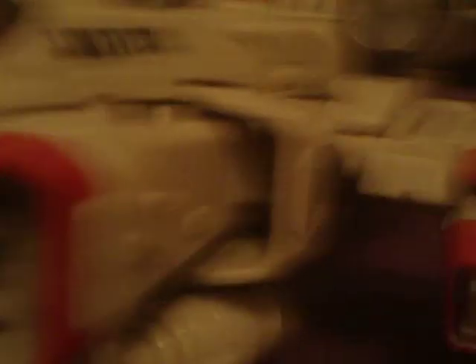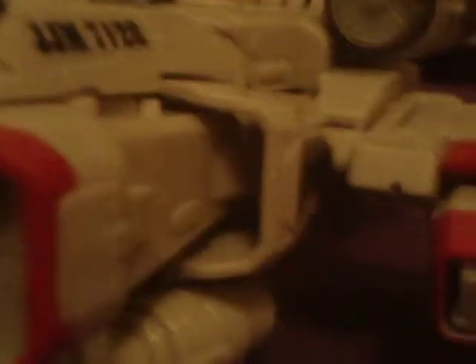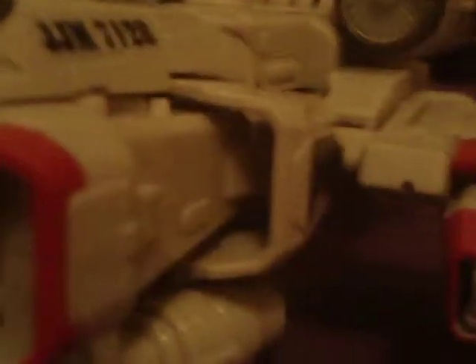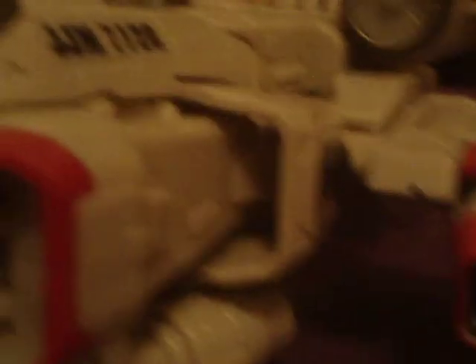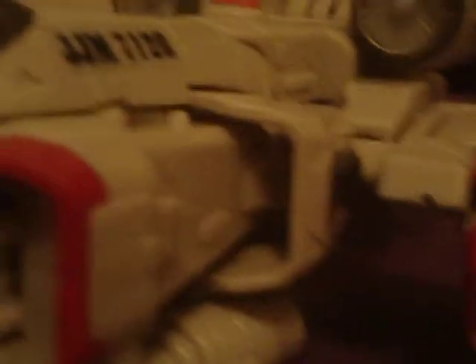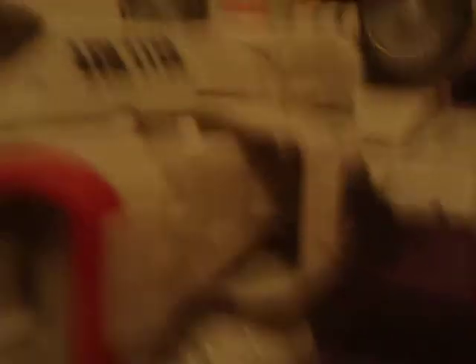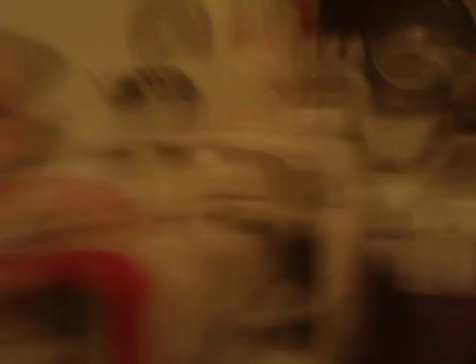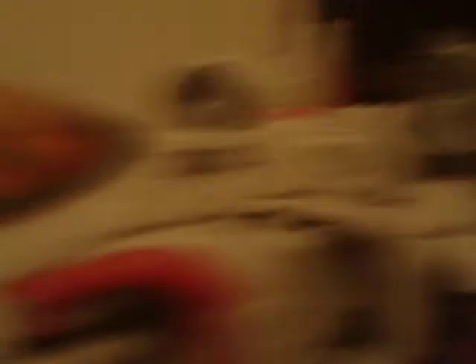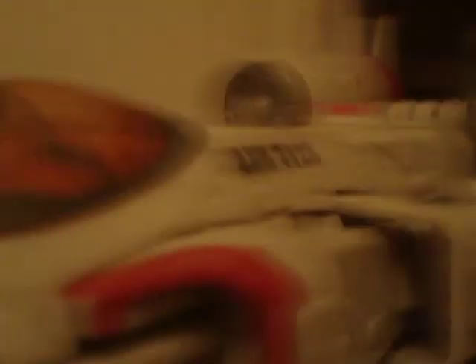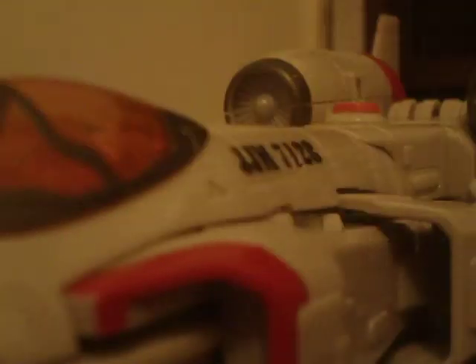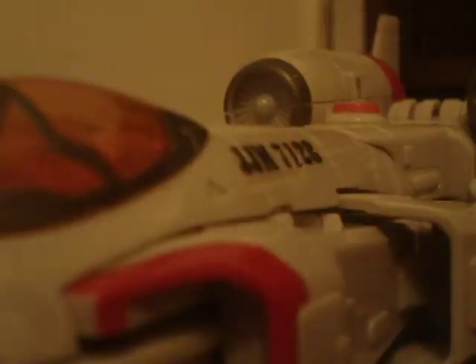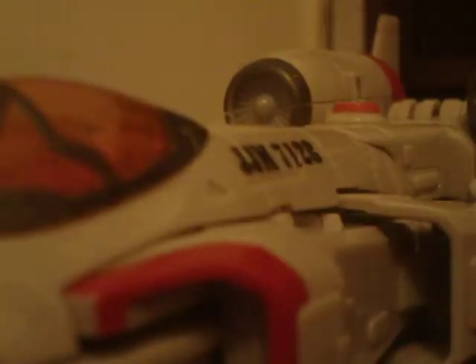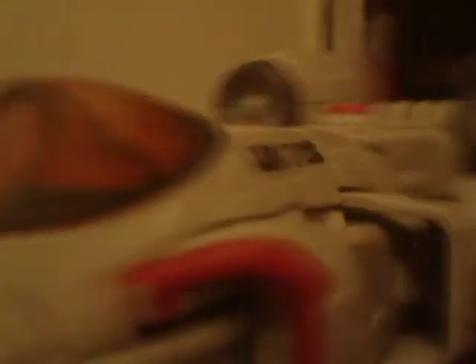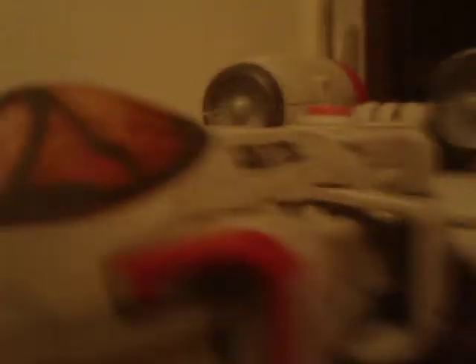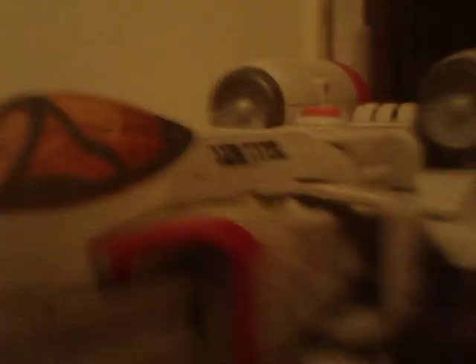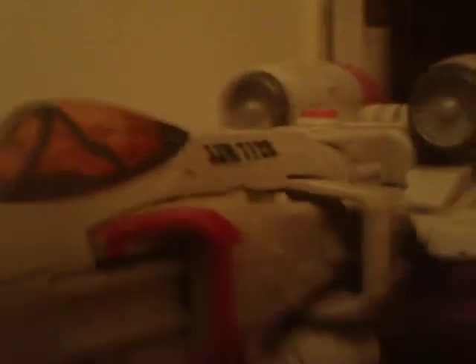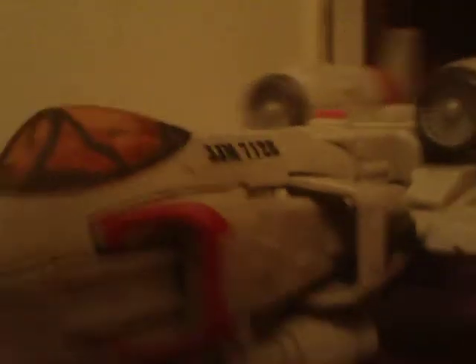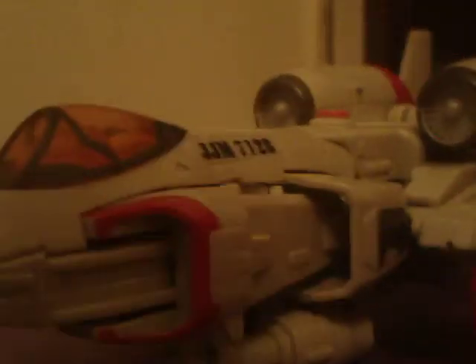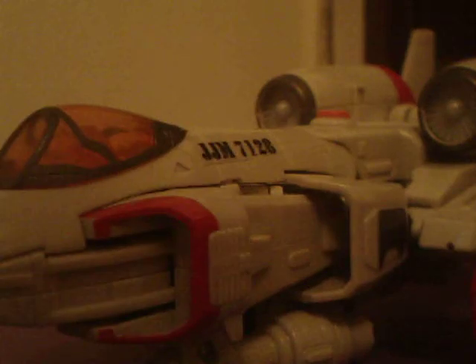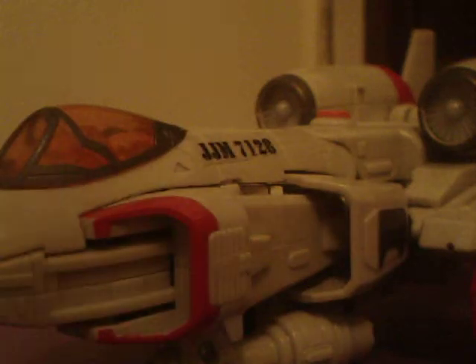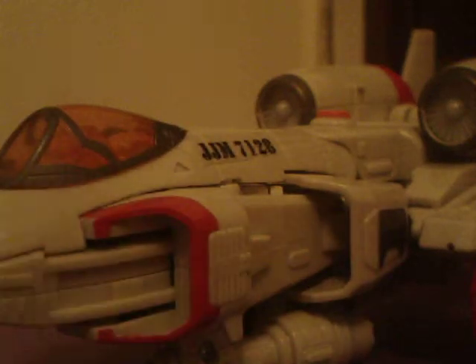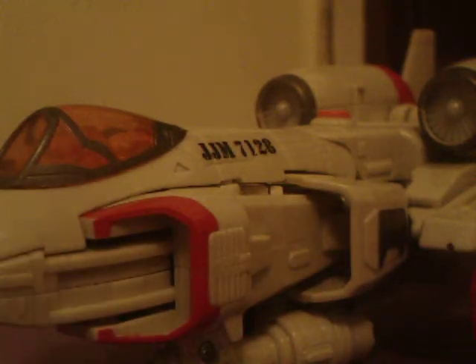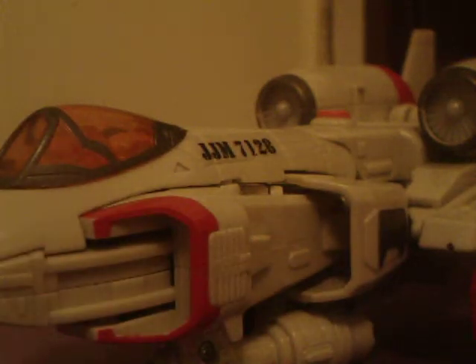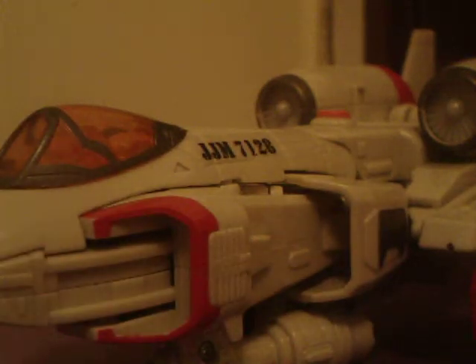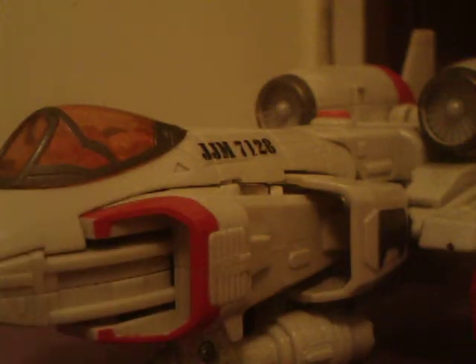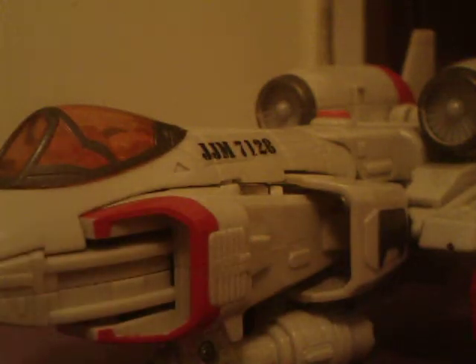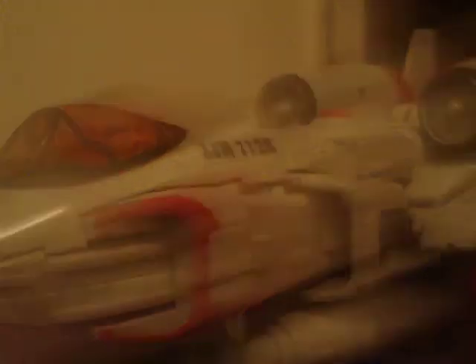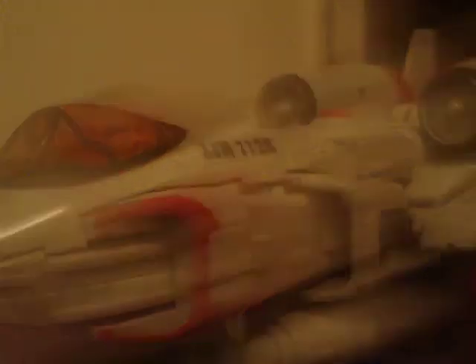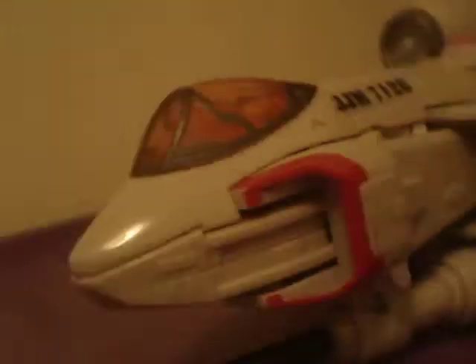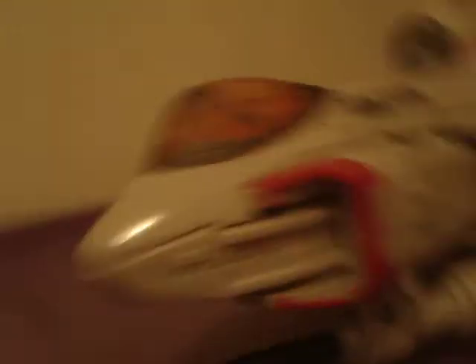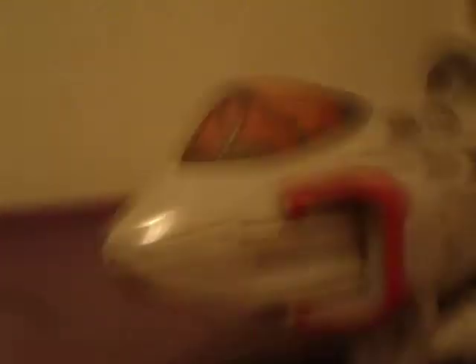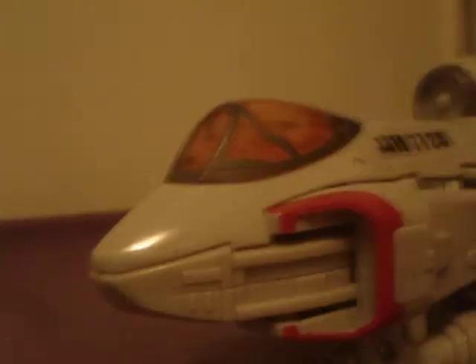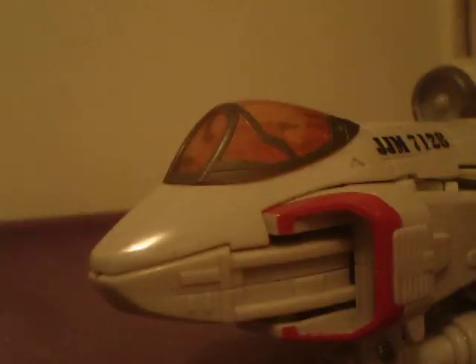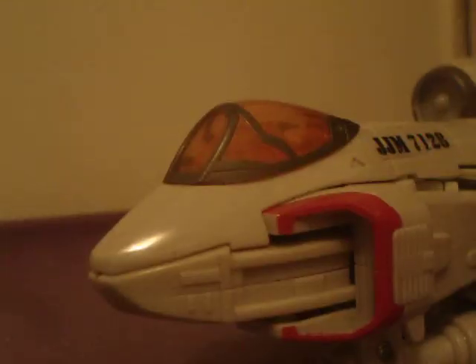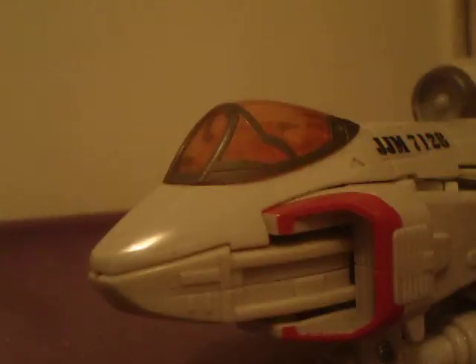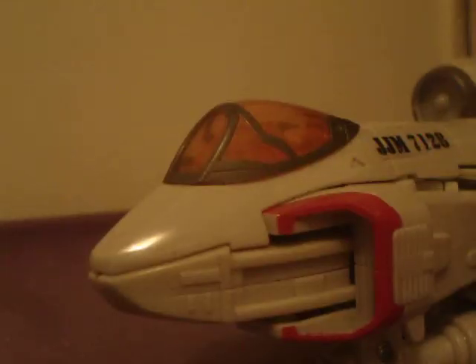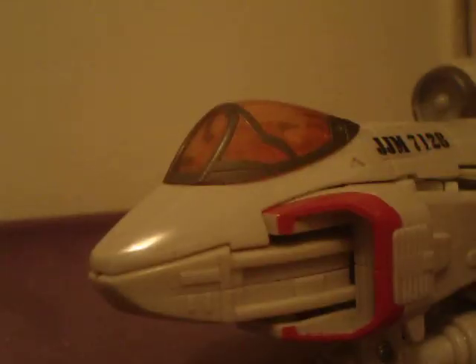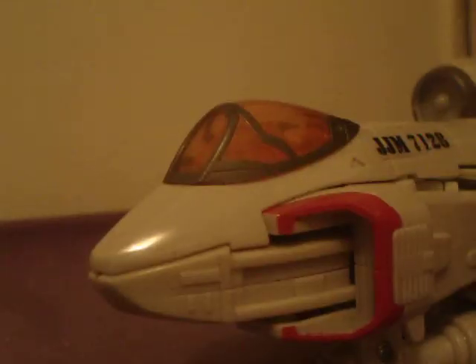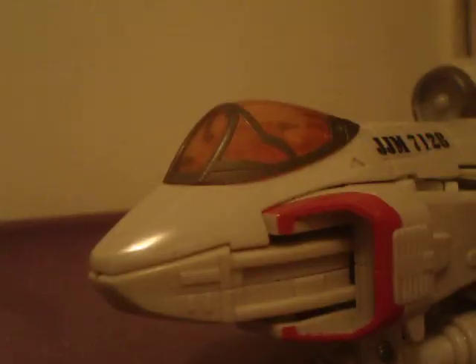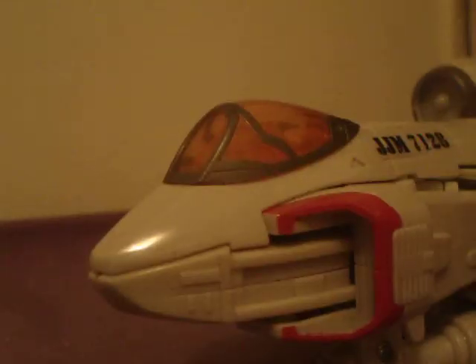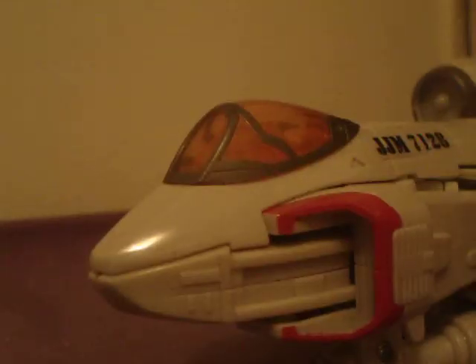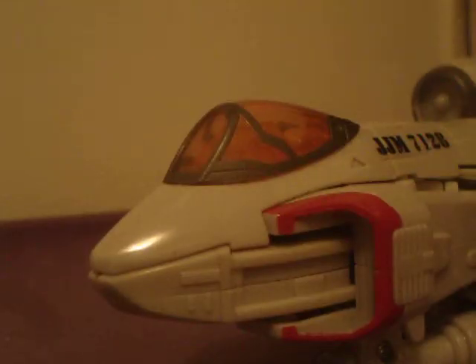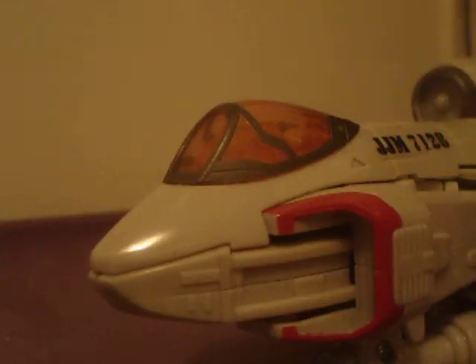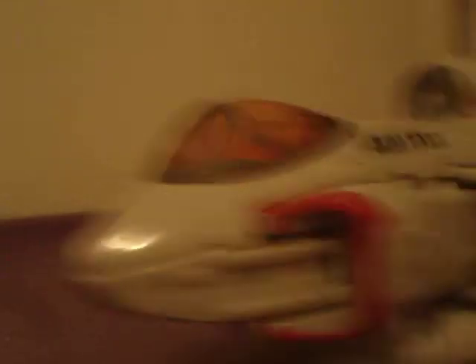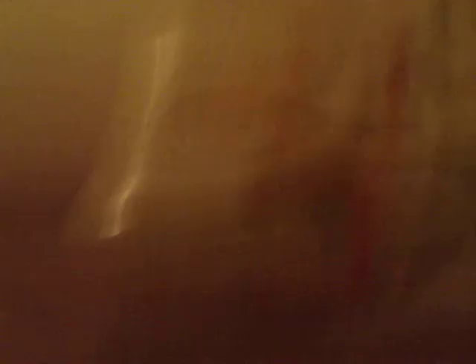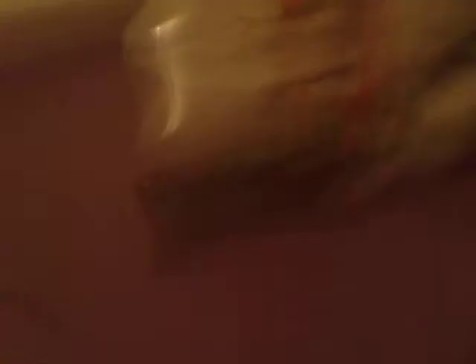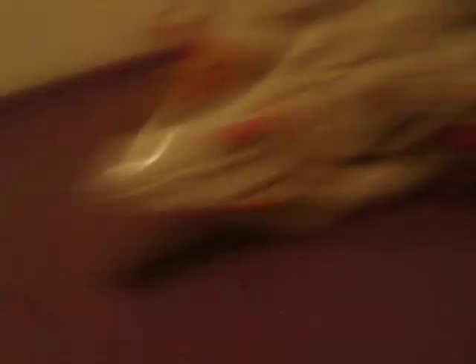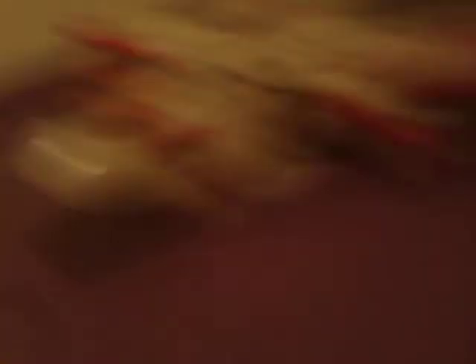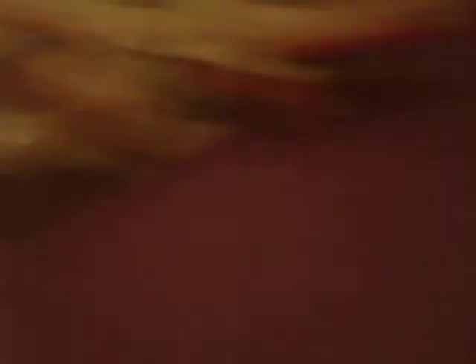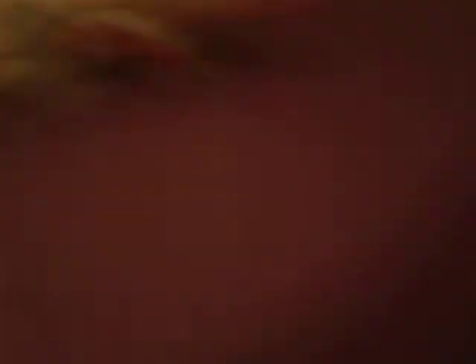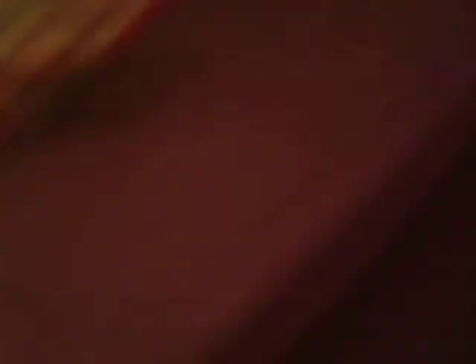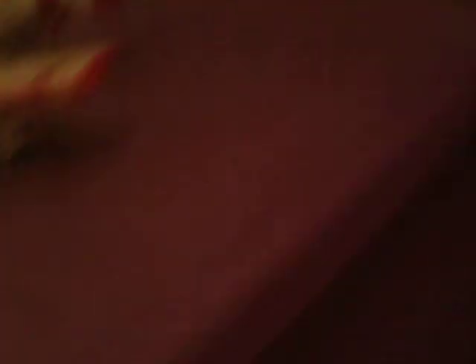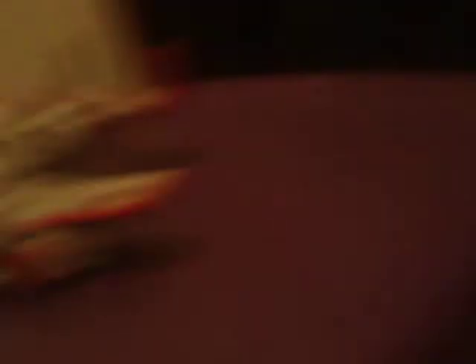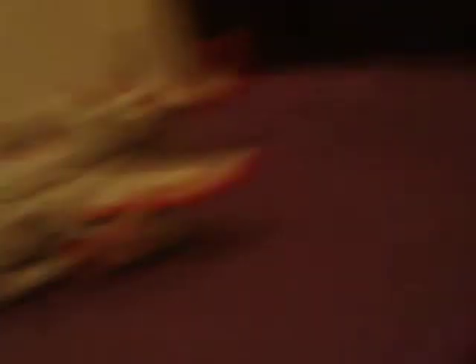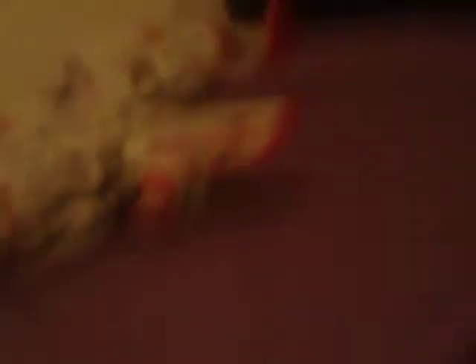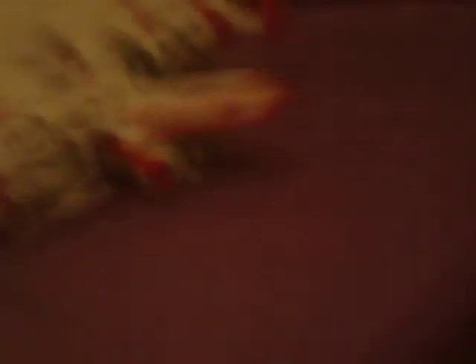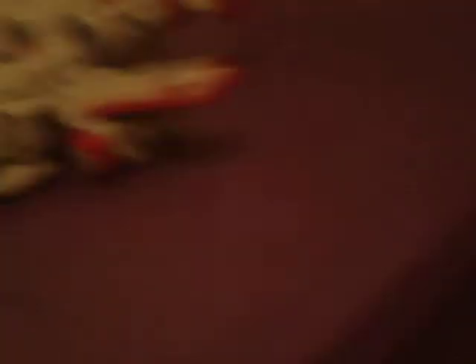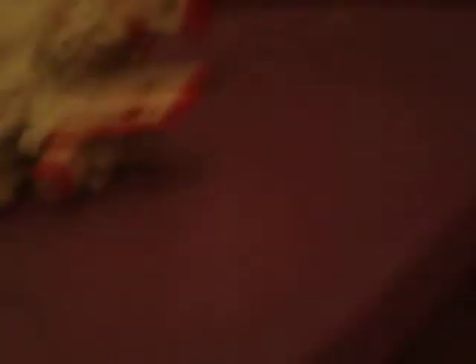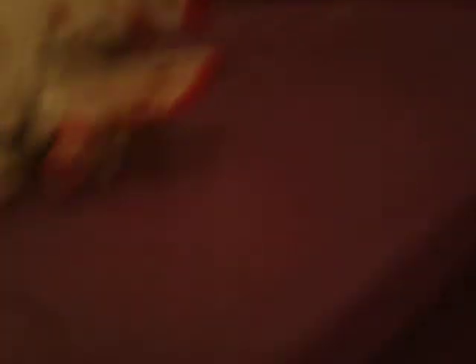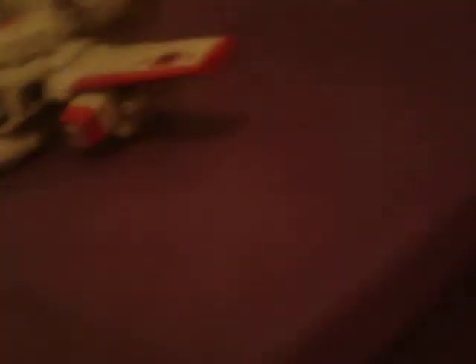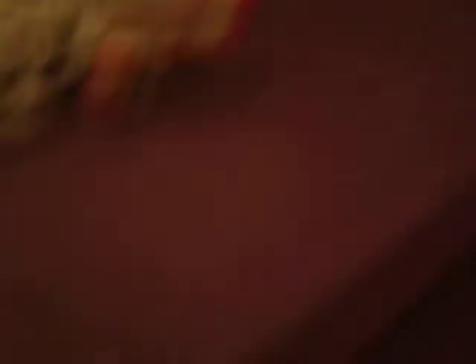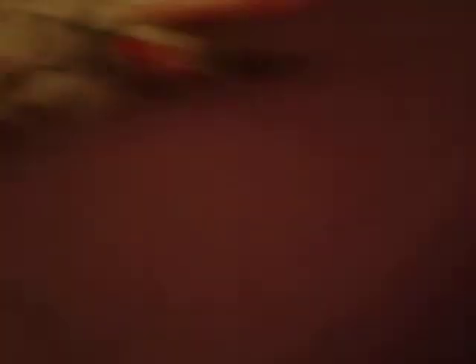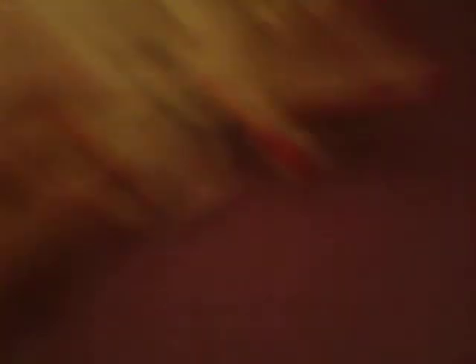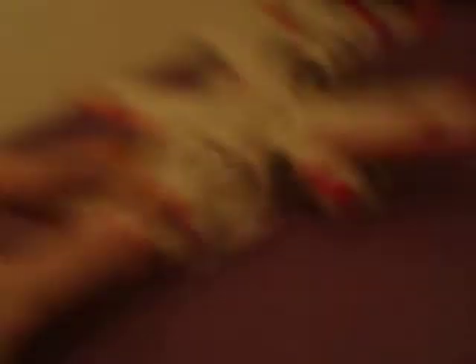With Arnold out of the way, thankfully, I can now begin with the Powerglide video. Ultra Class Powerglide.